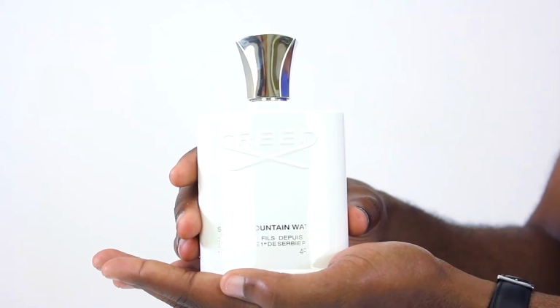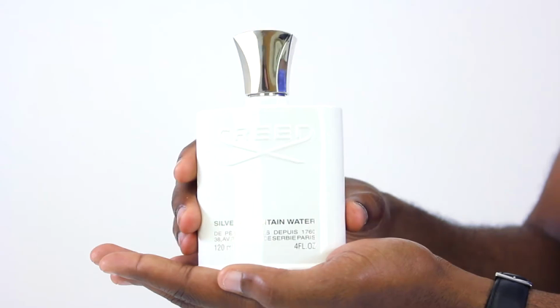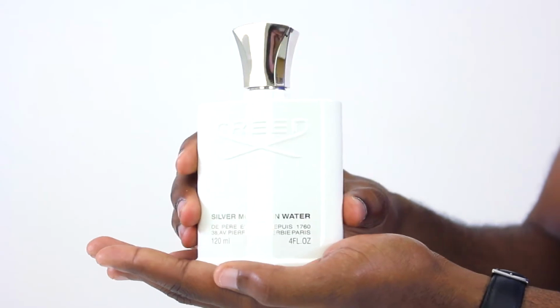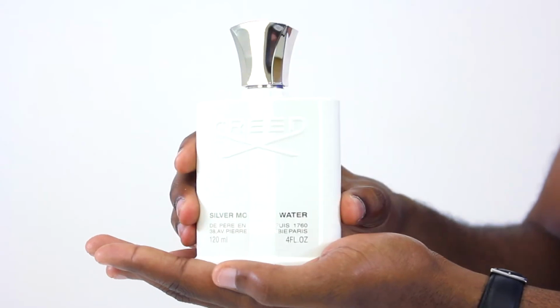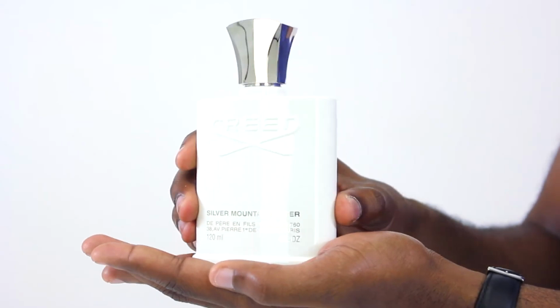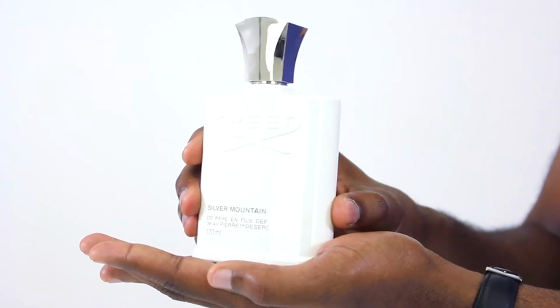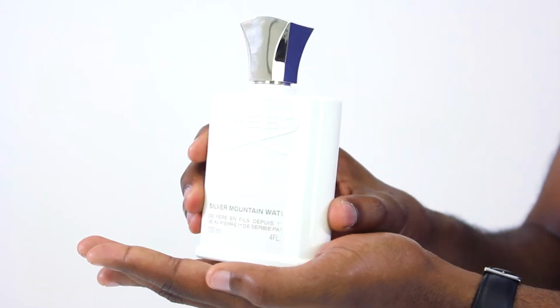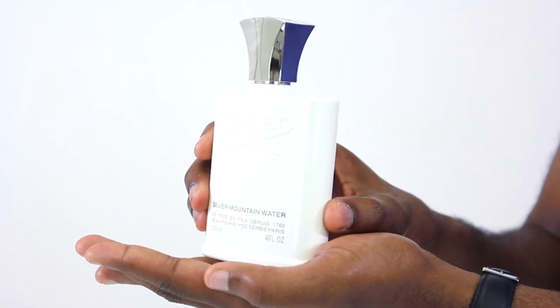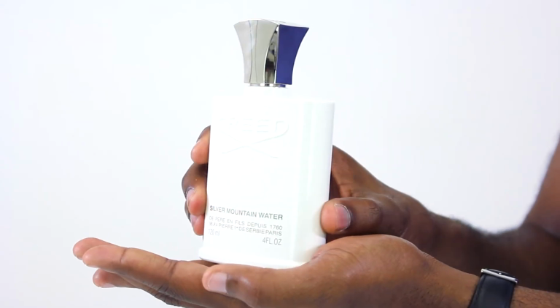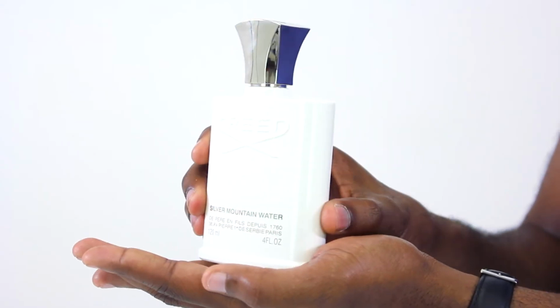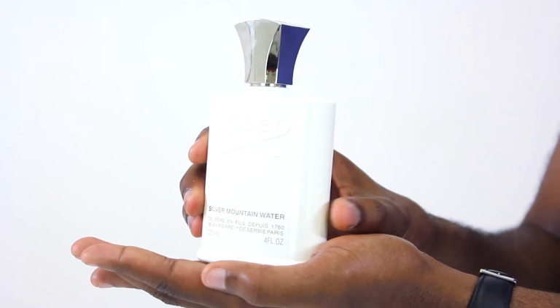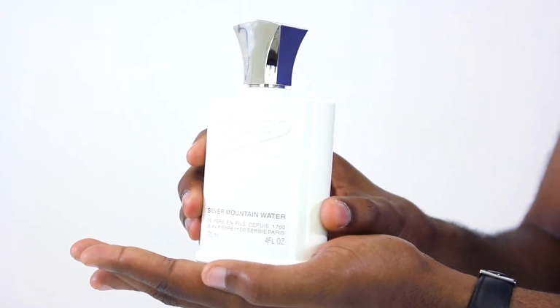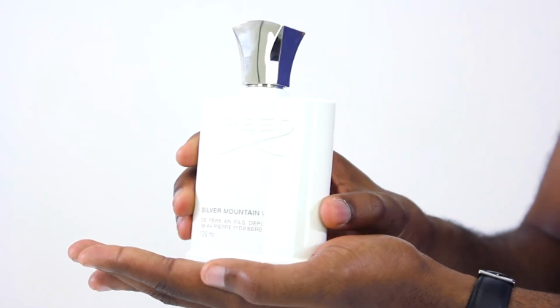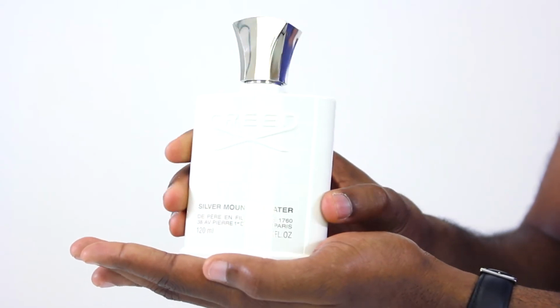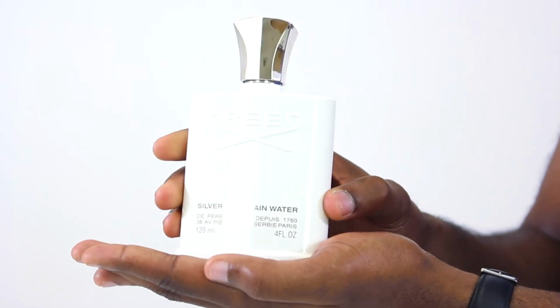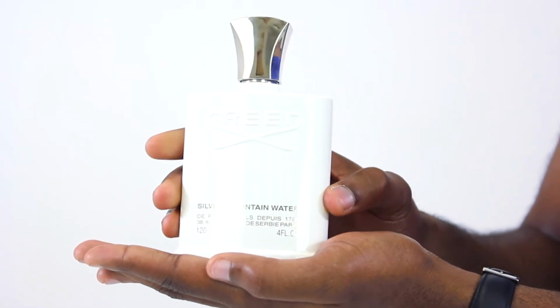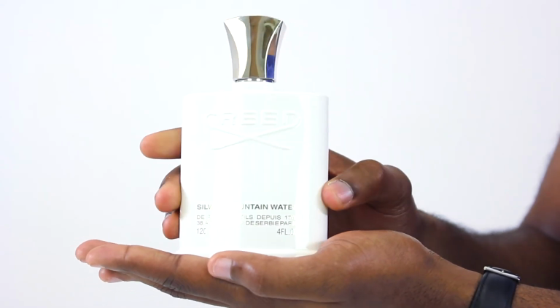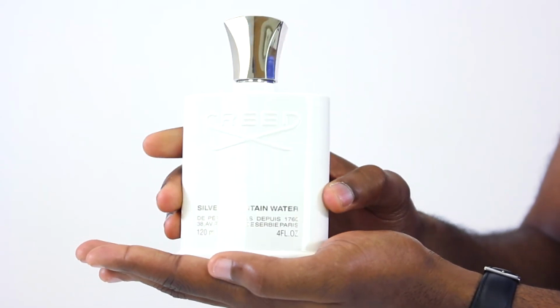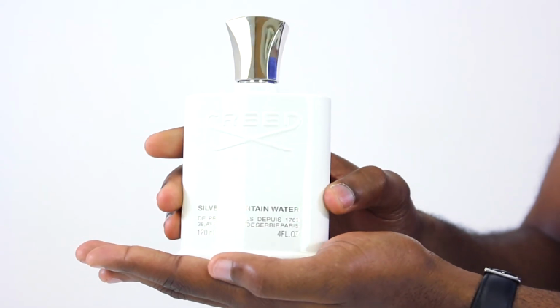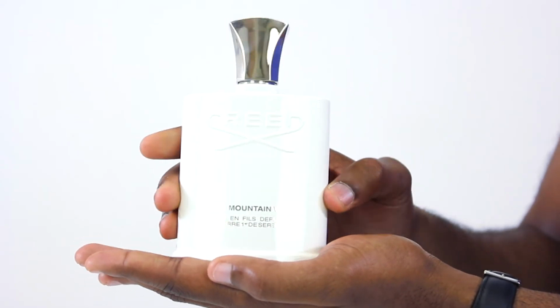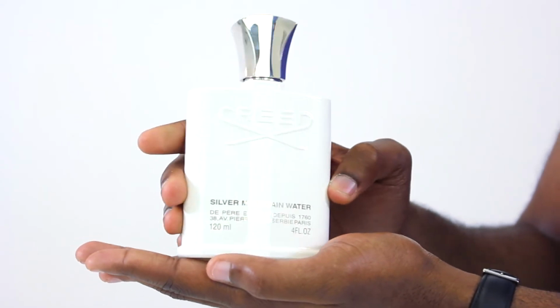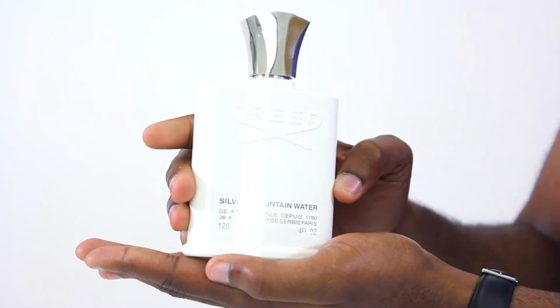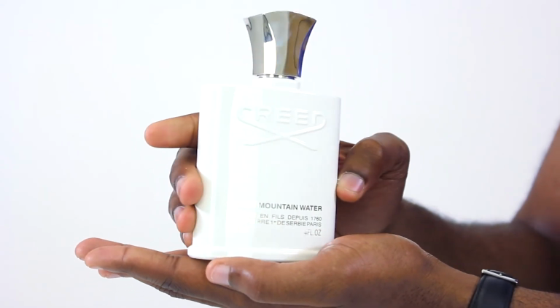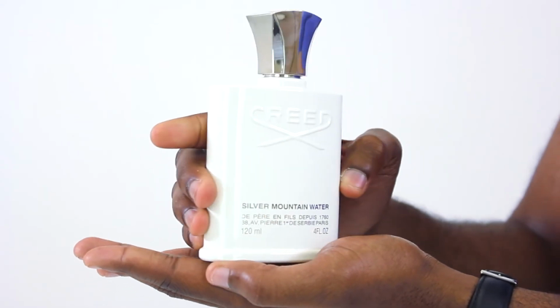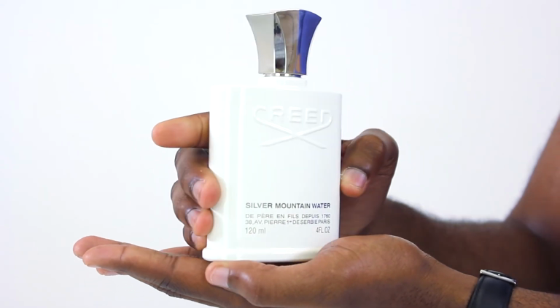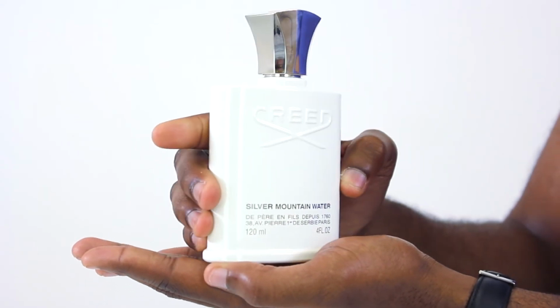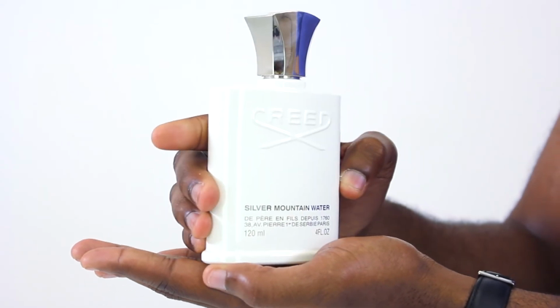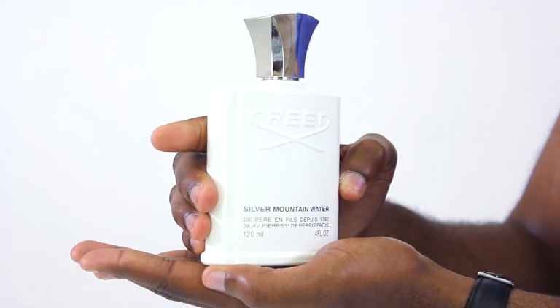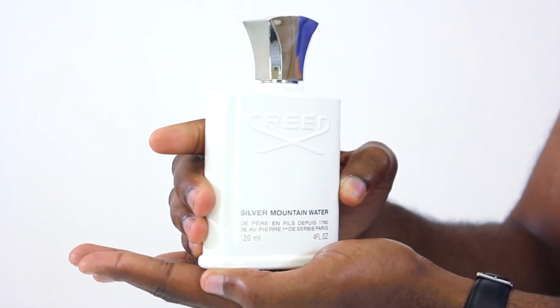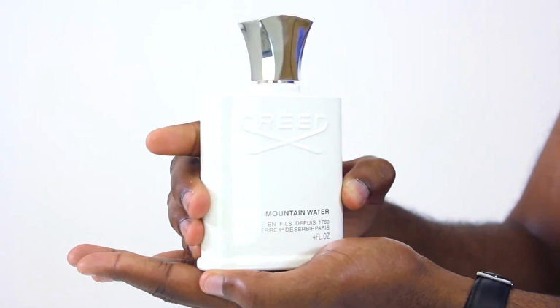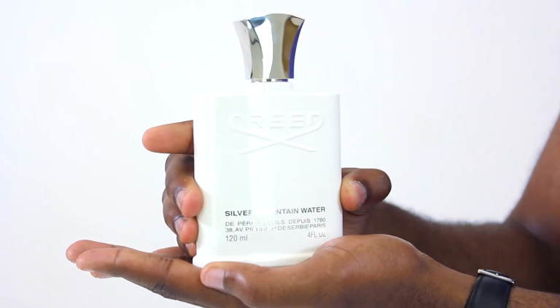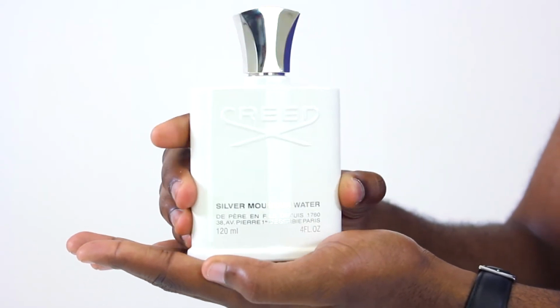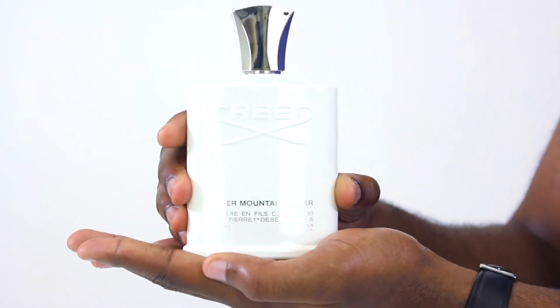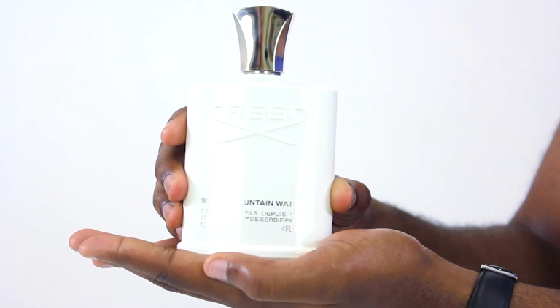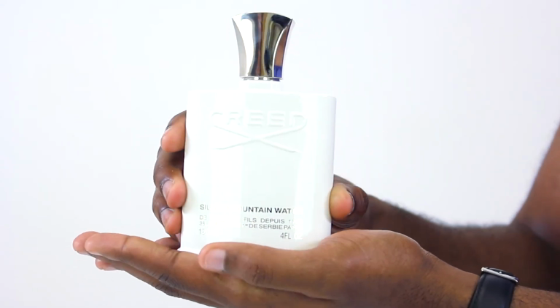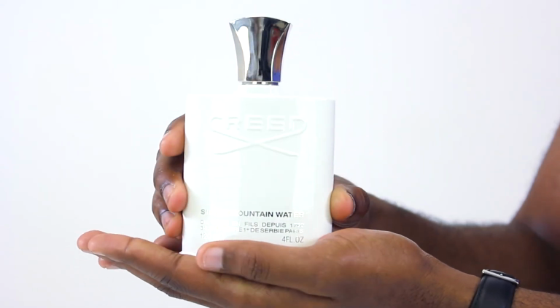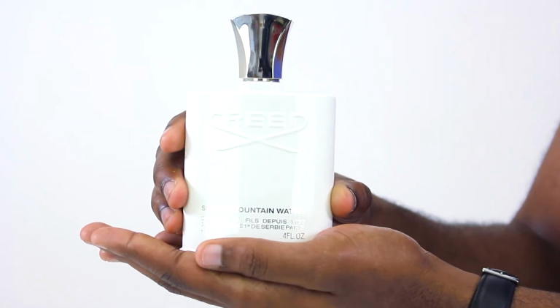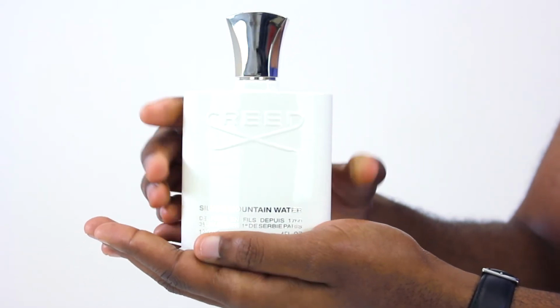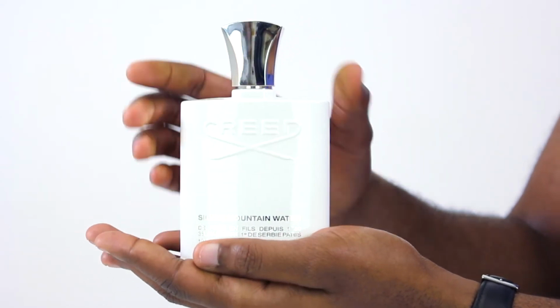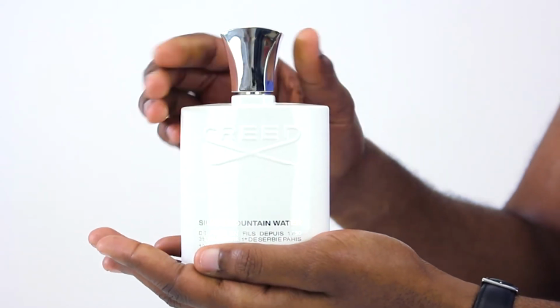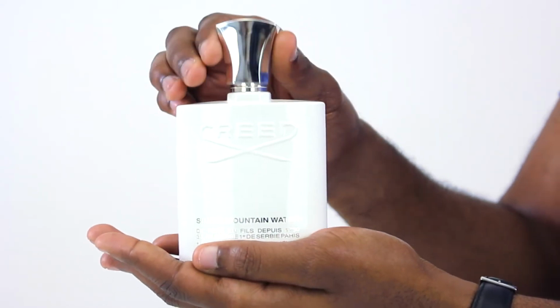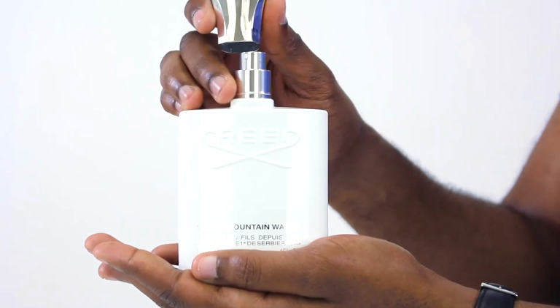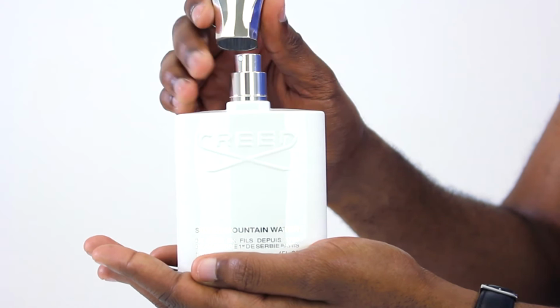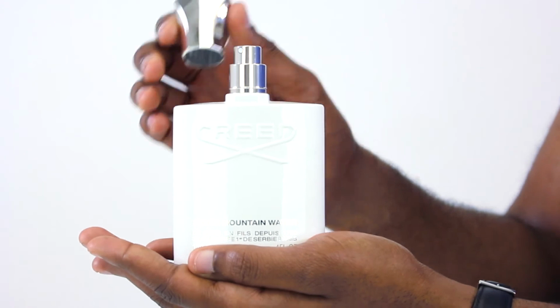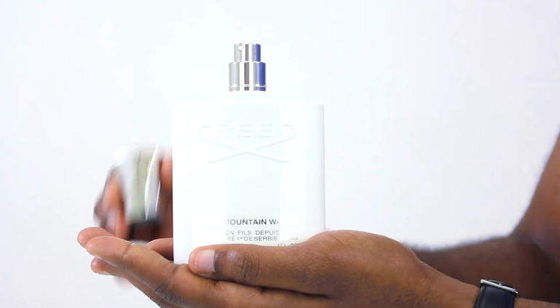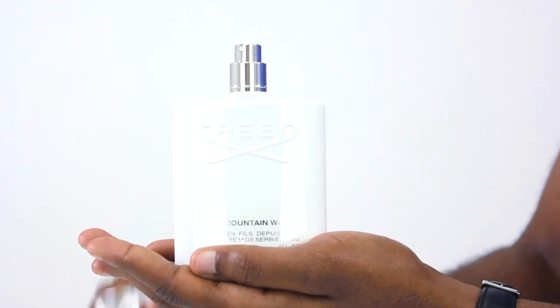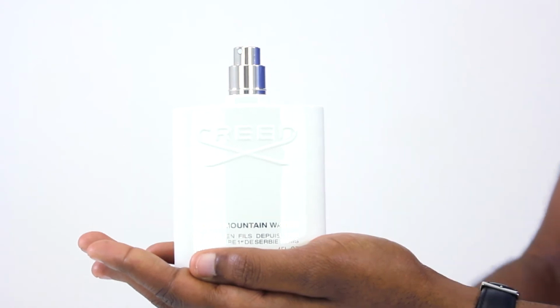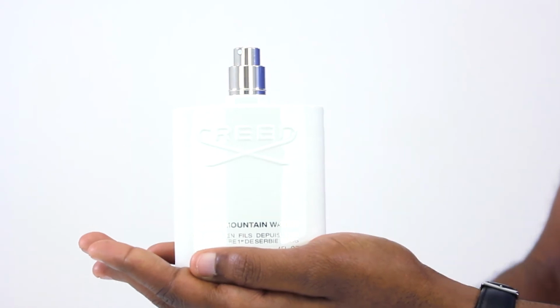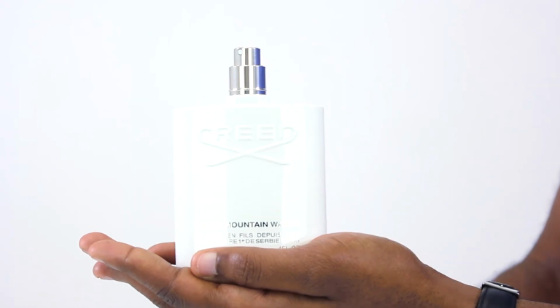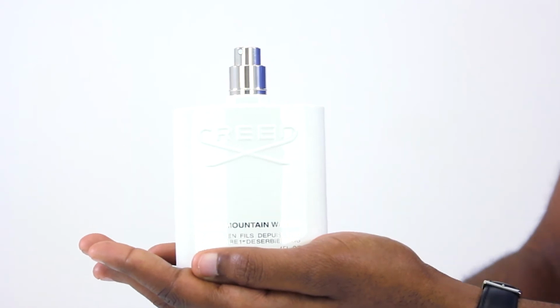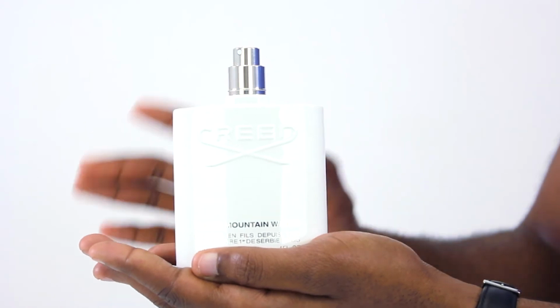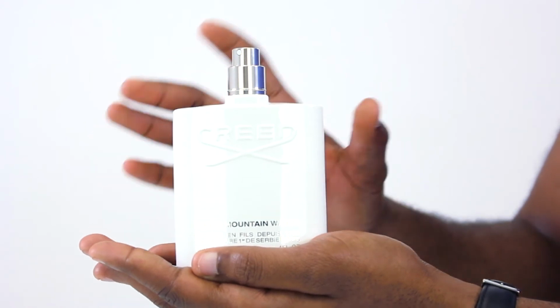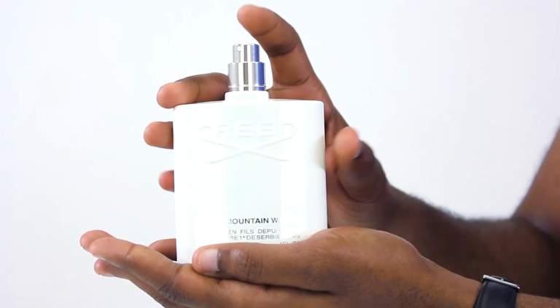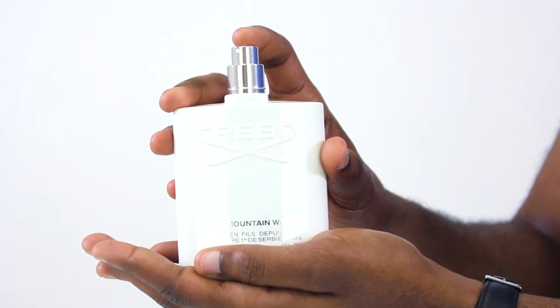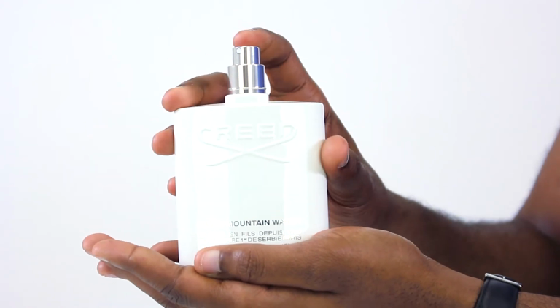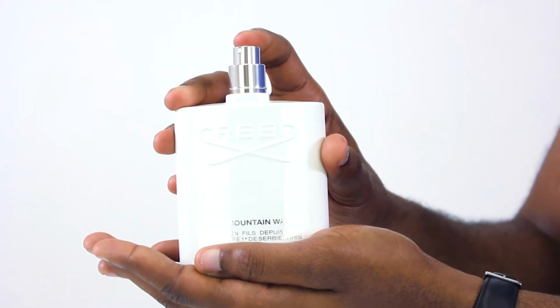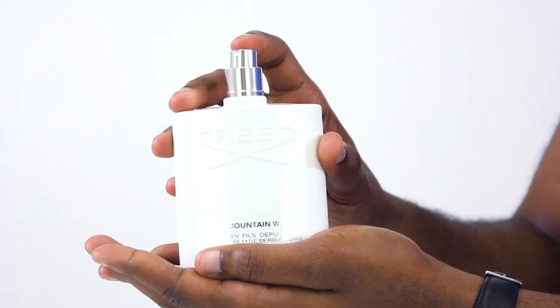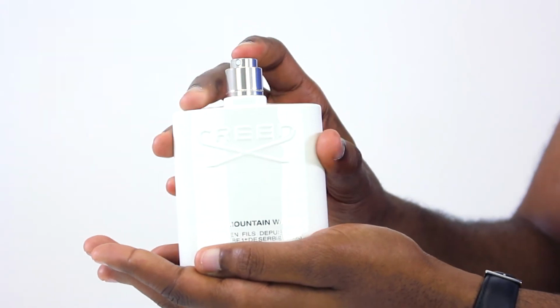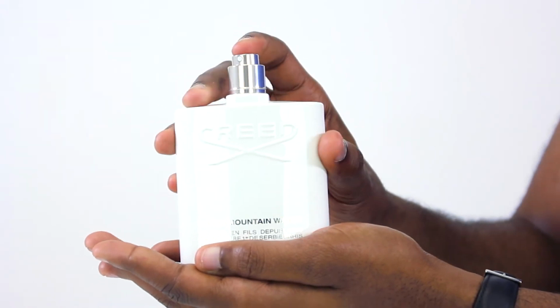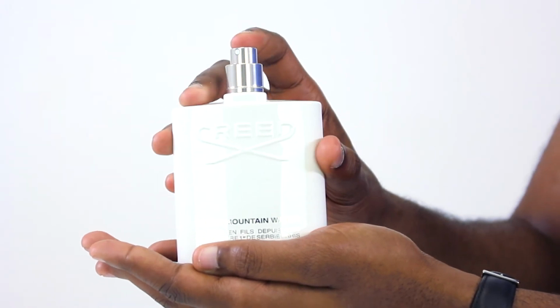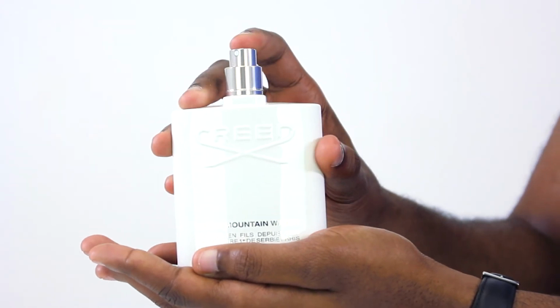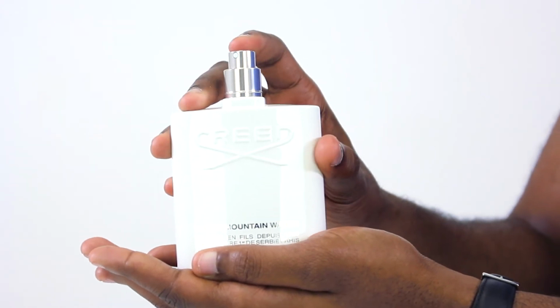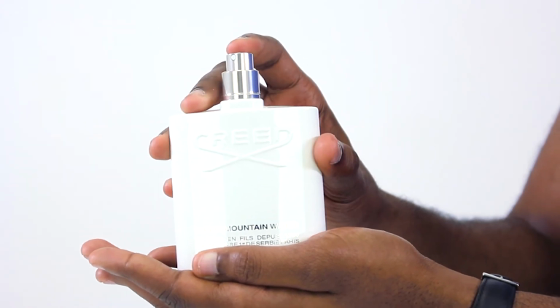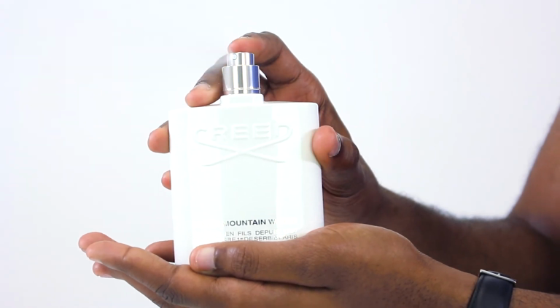The citrus notes are in the top of the scent, specifically Mandarin and Bergamot. The middle notes are Black Currant and Green Tea.